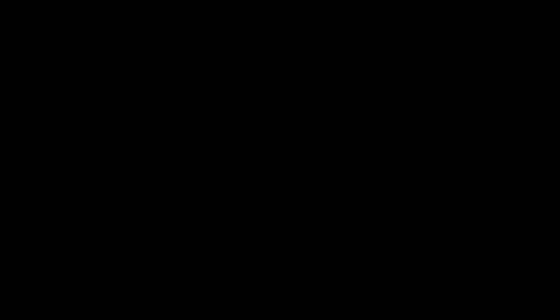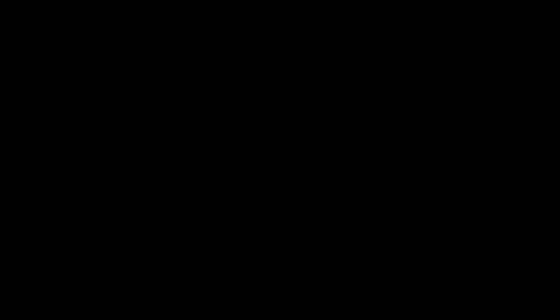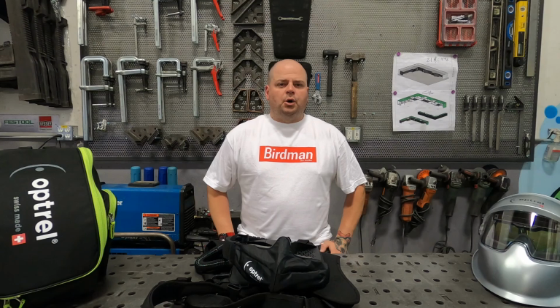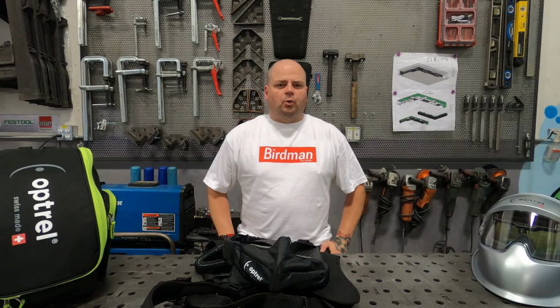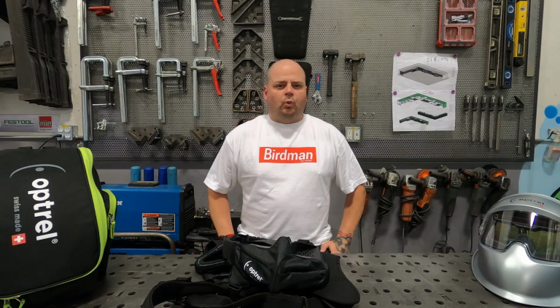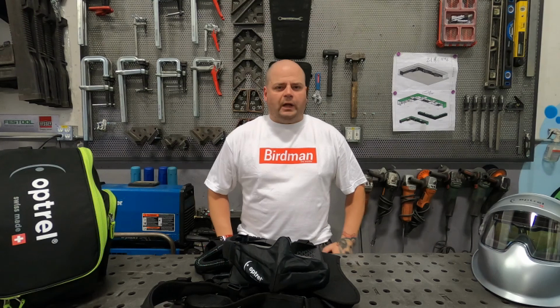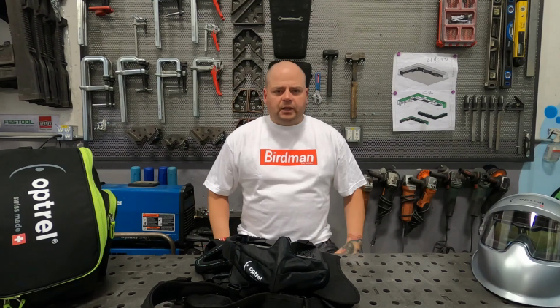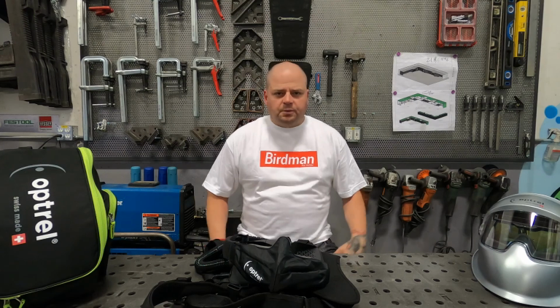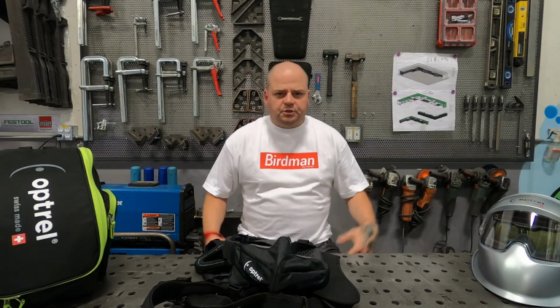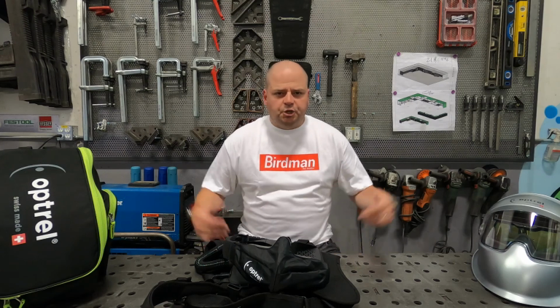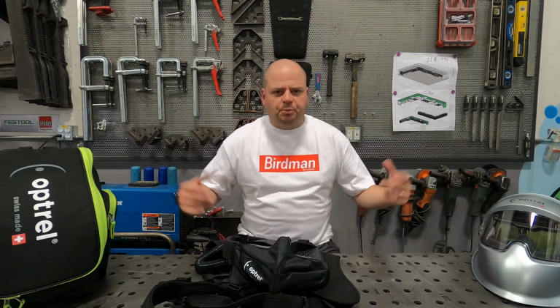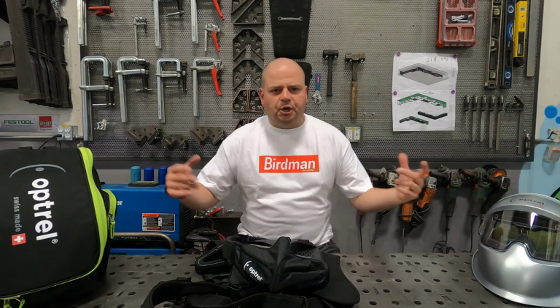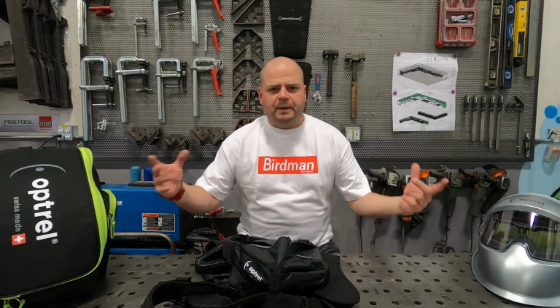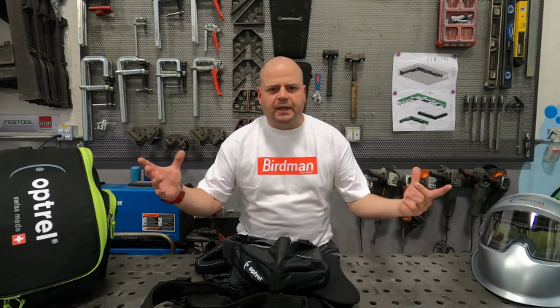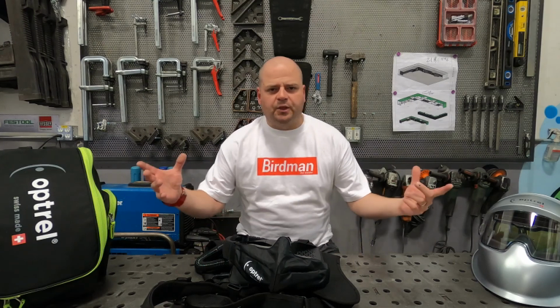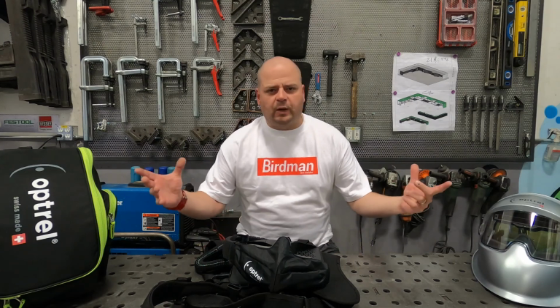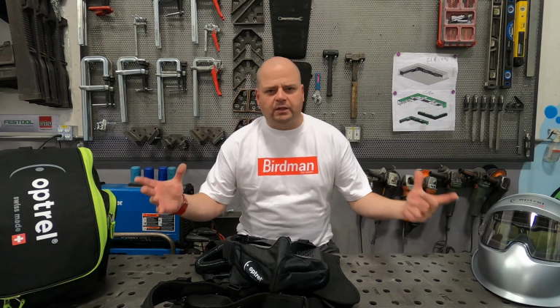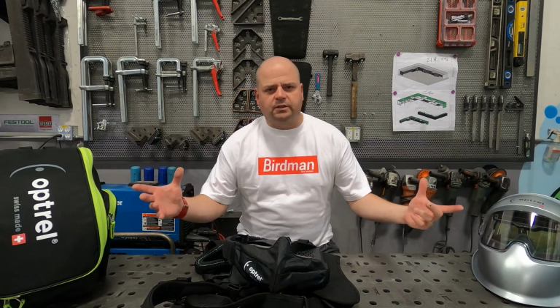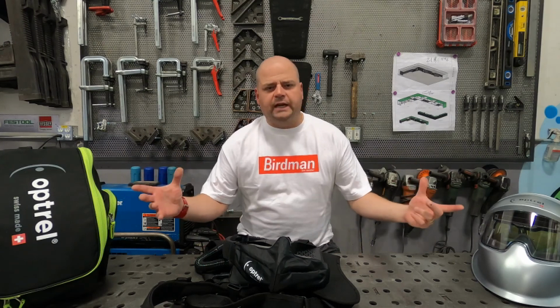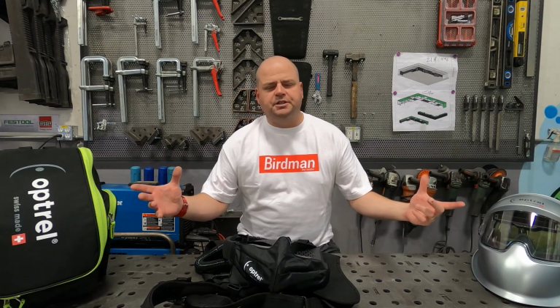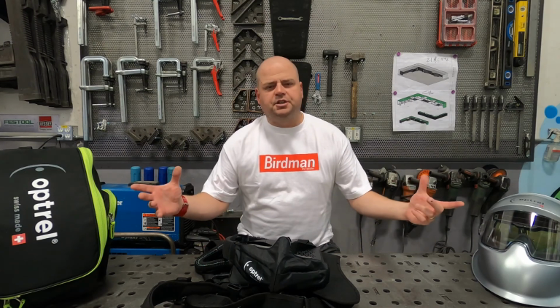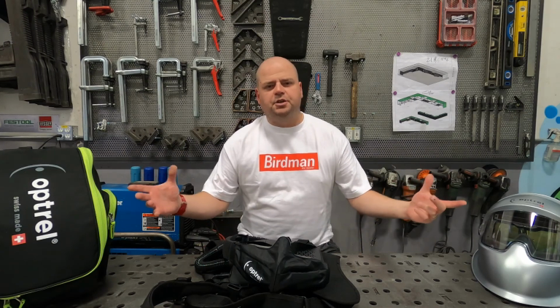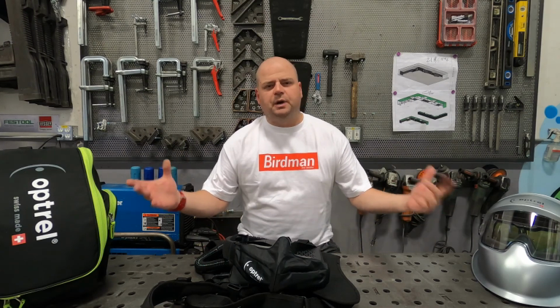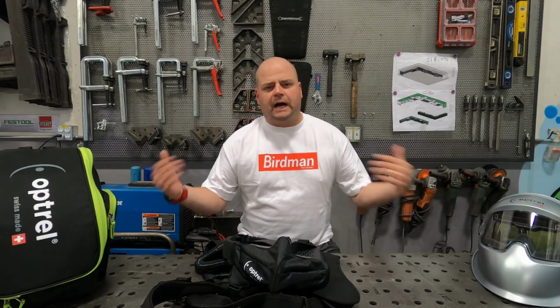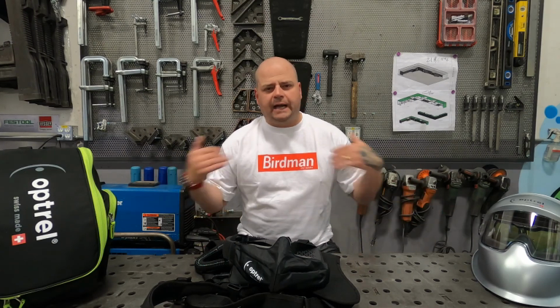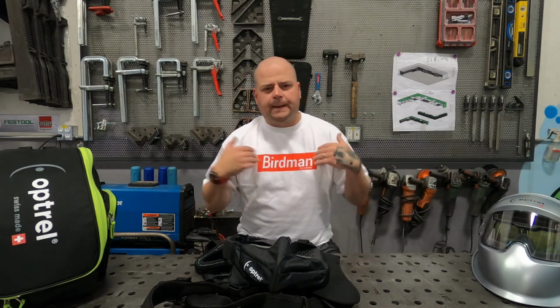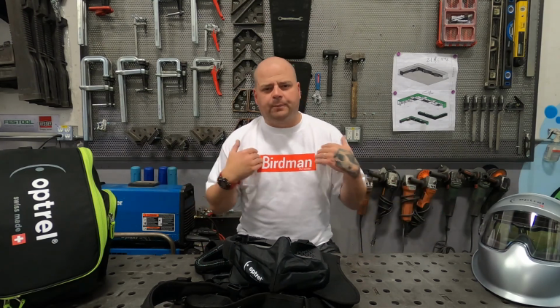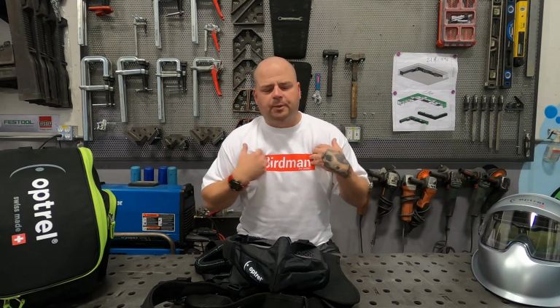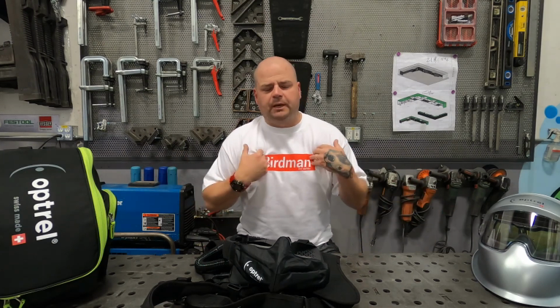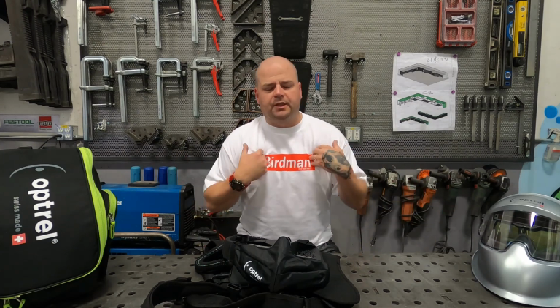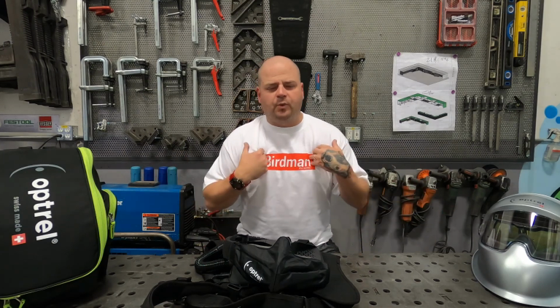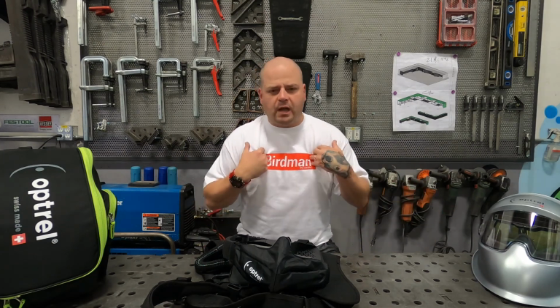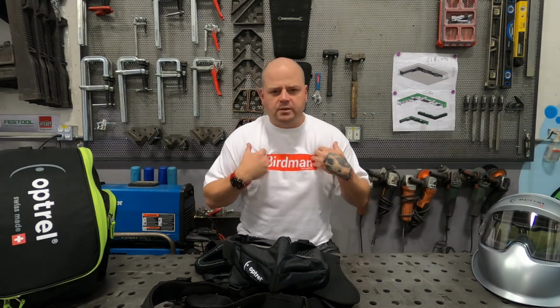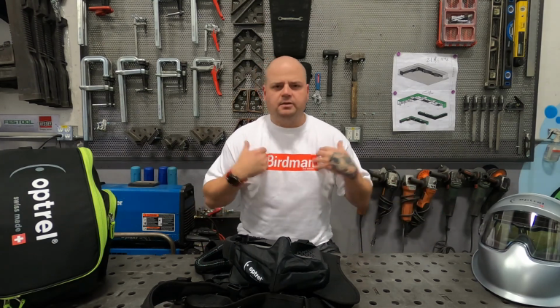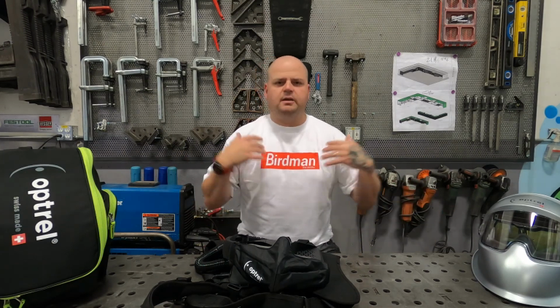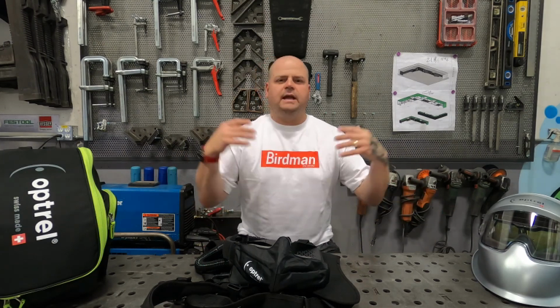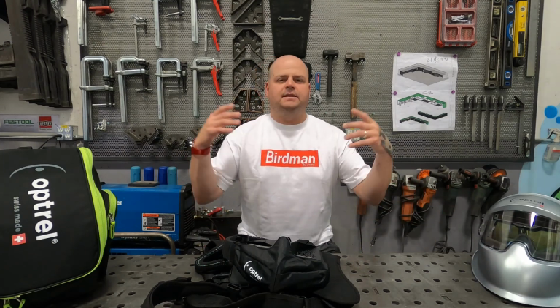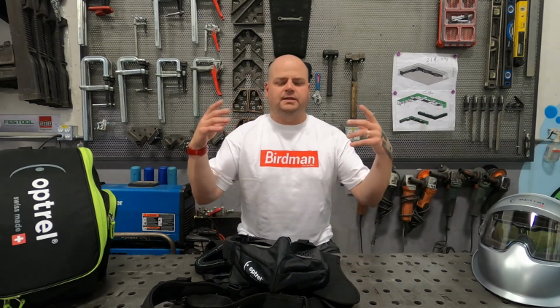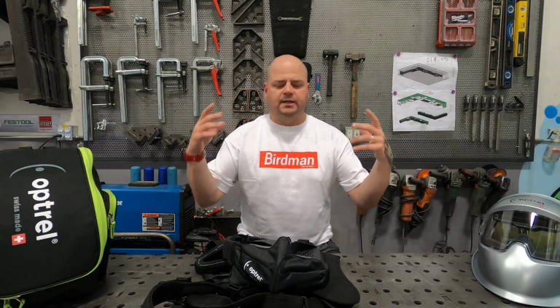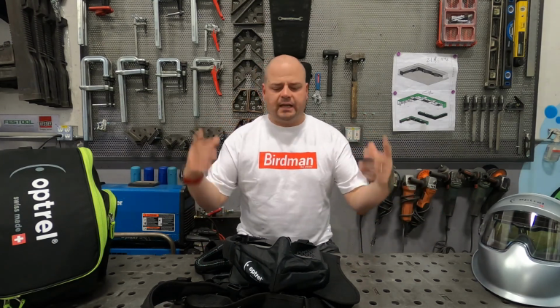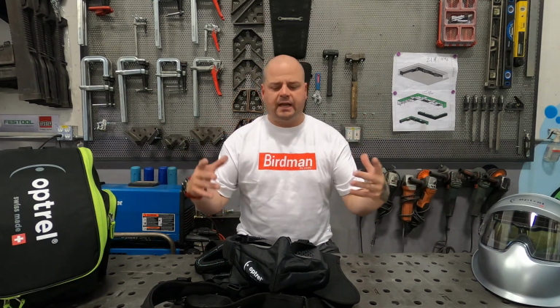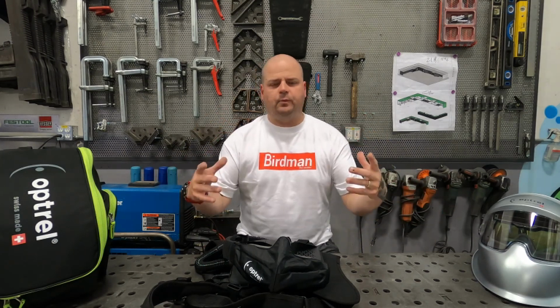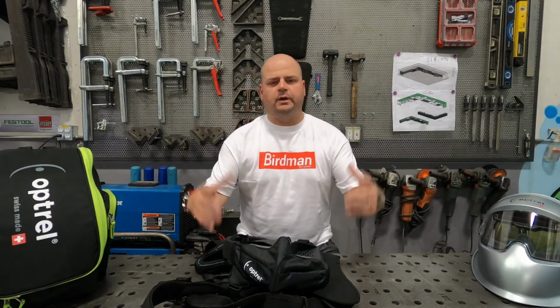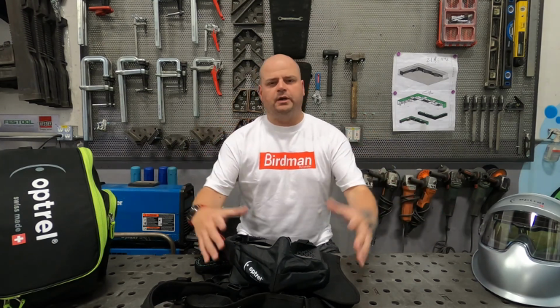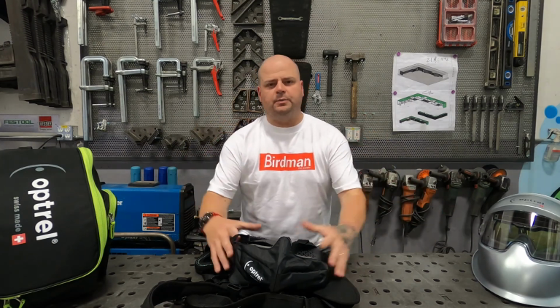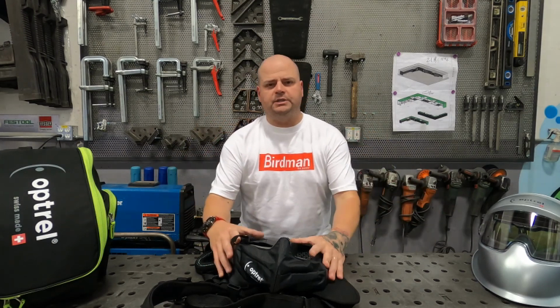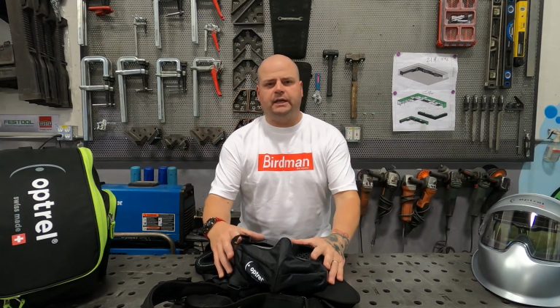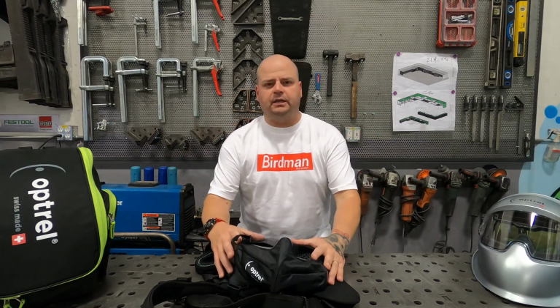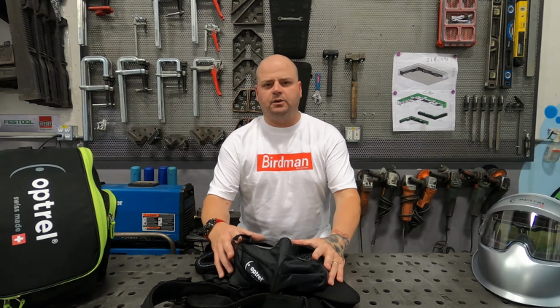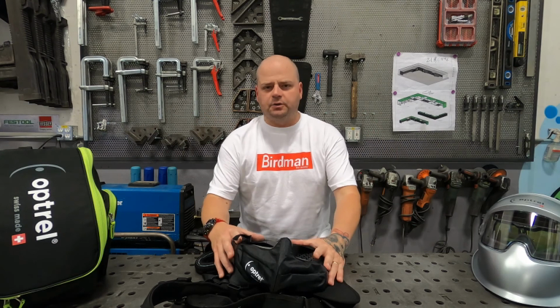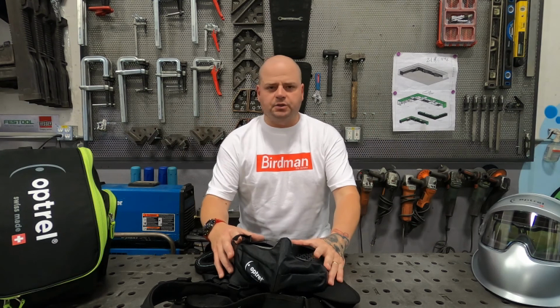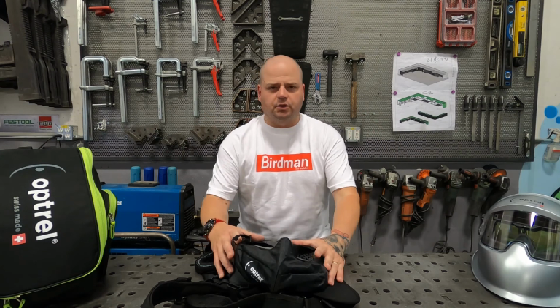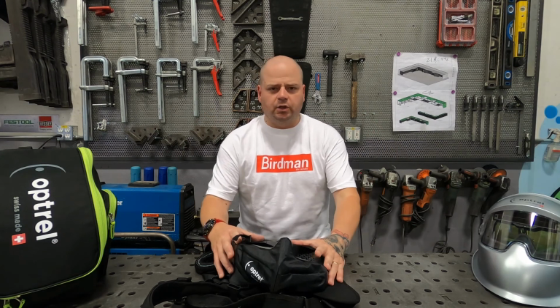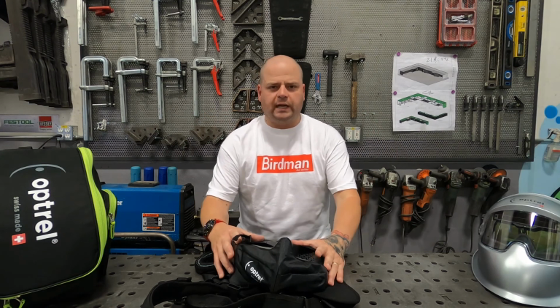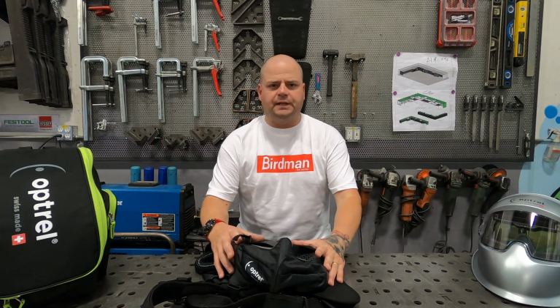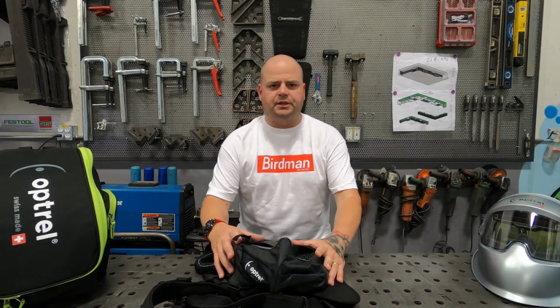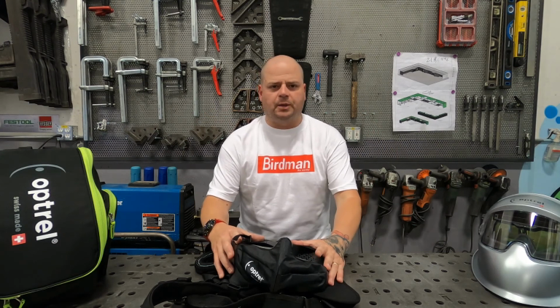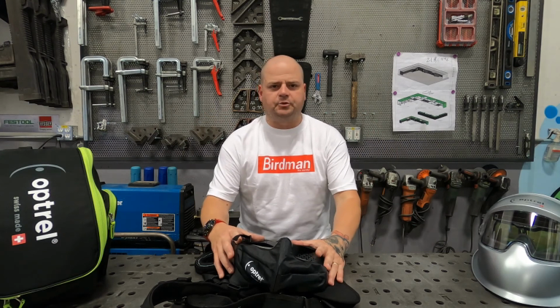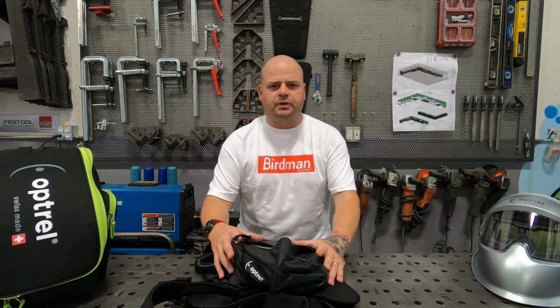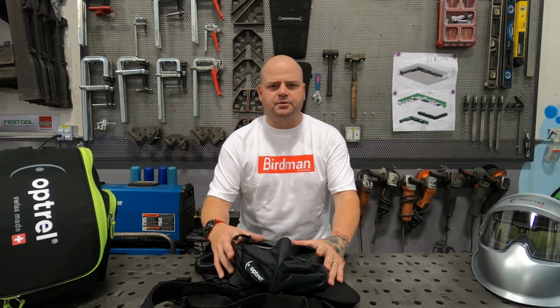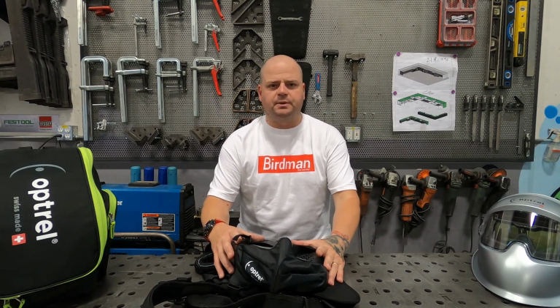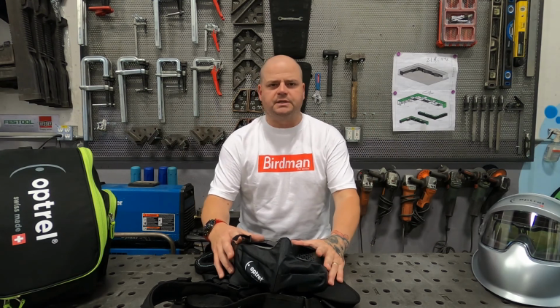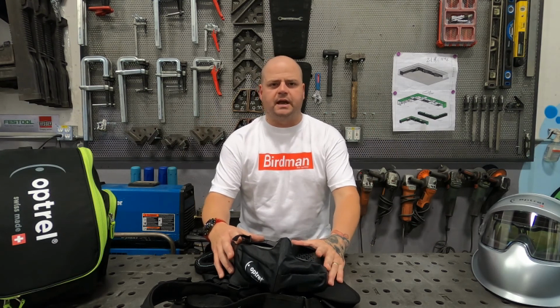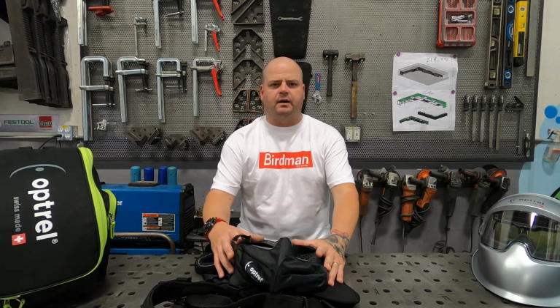Welcome to Birdman the Welder HQ. I am Birdman the Welder and today we are going to be taking a closer look at the Optrell Swissair.